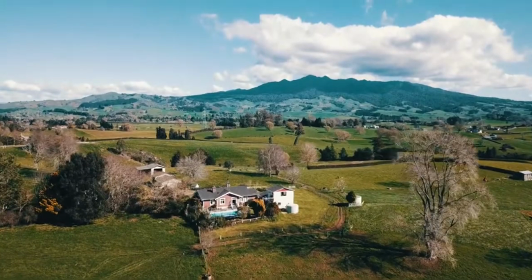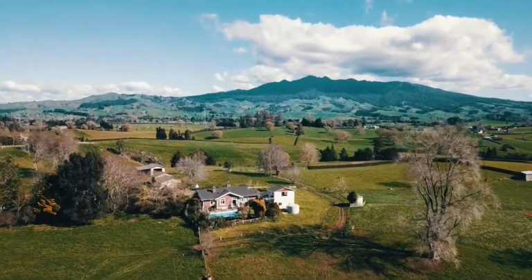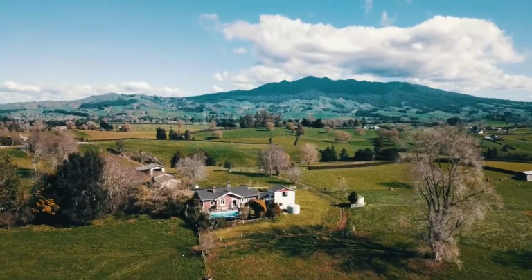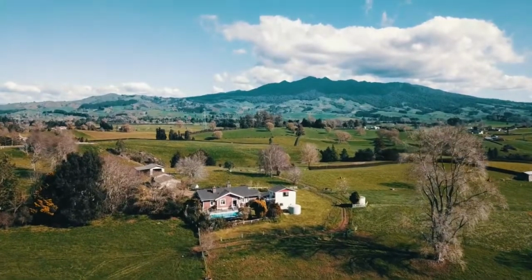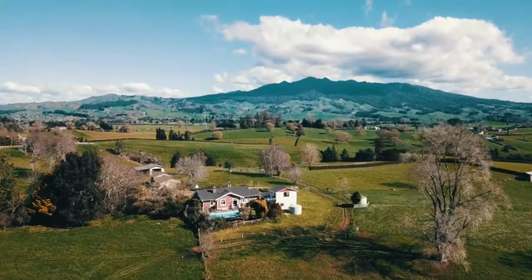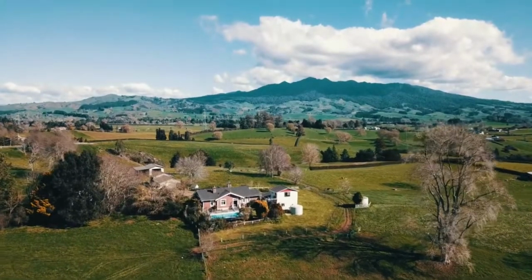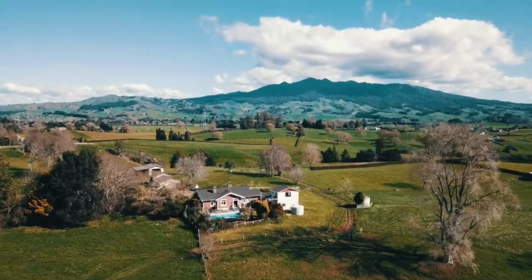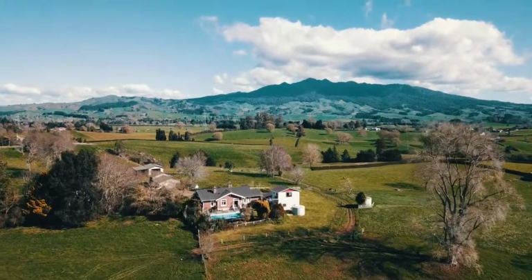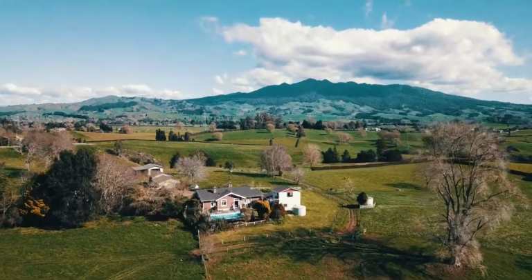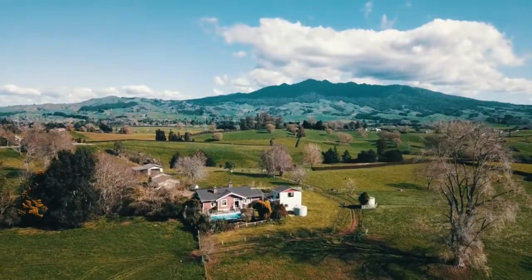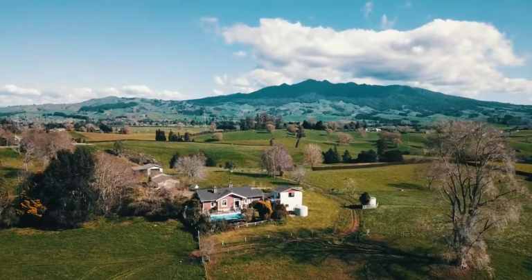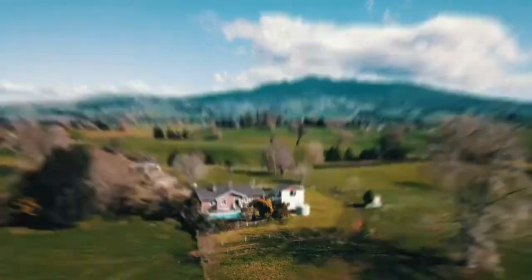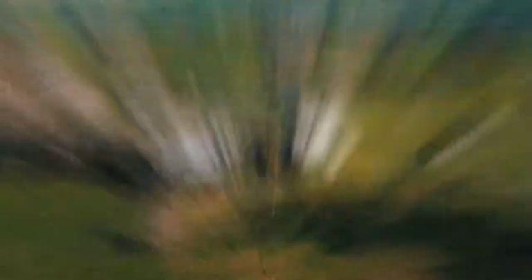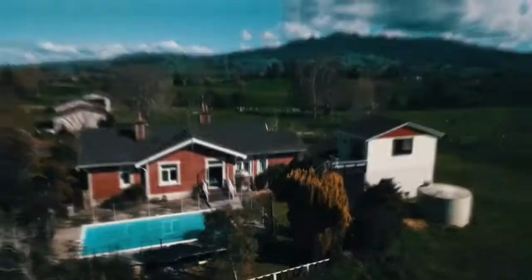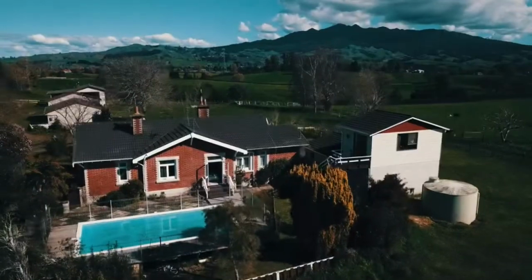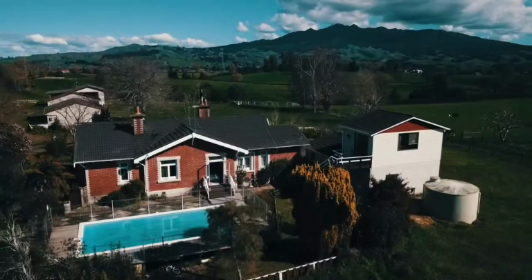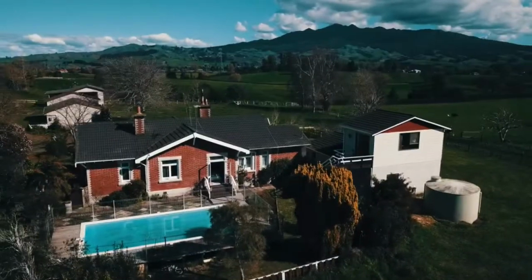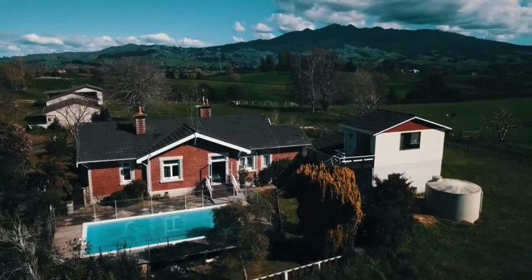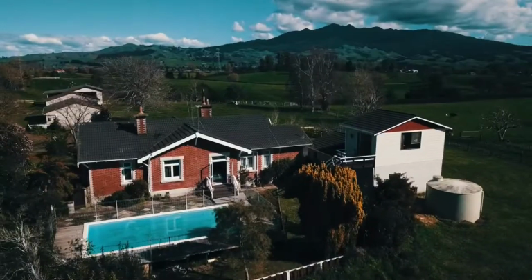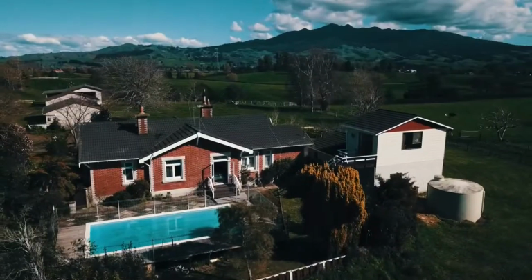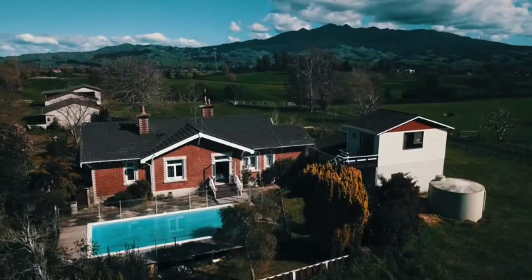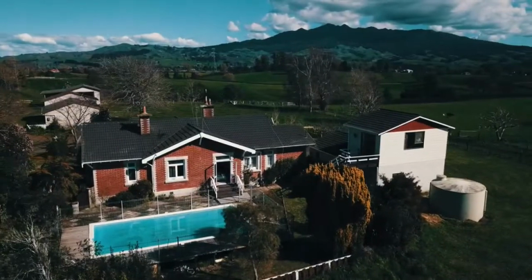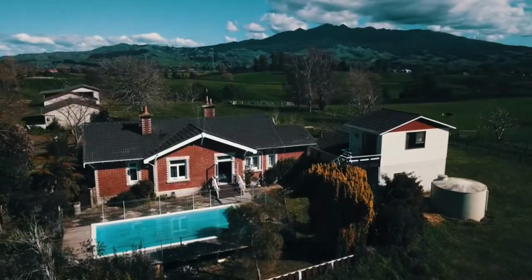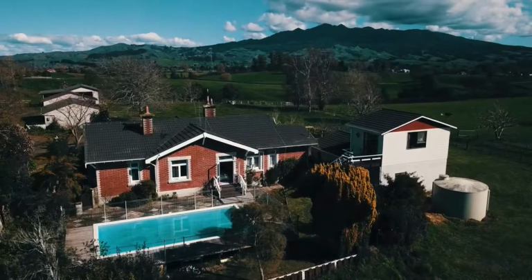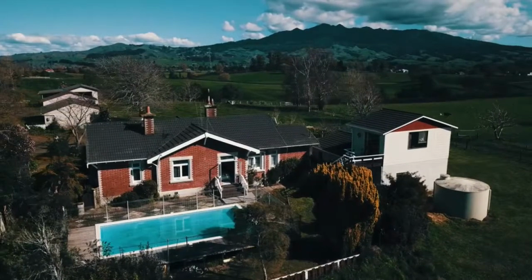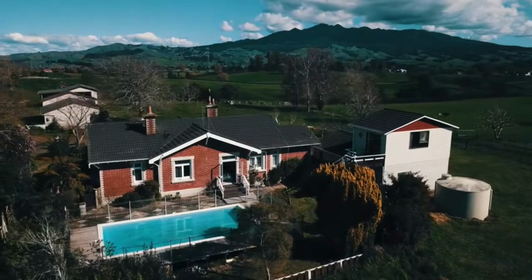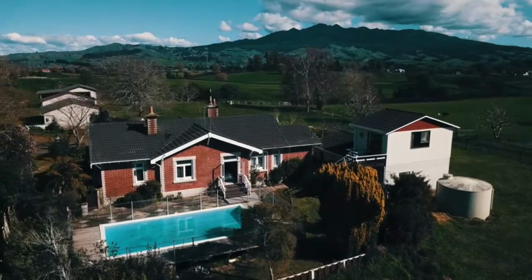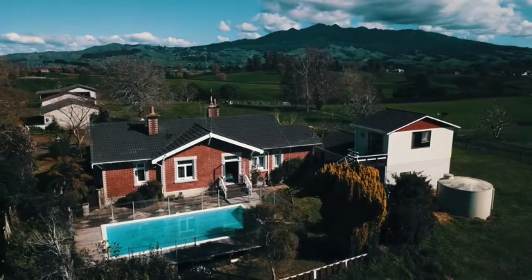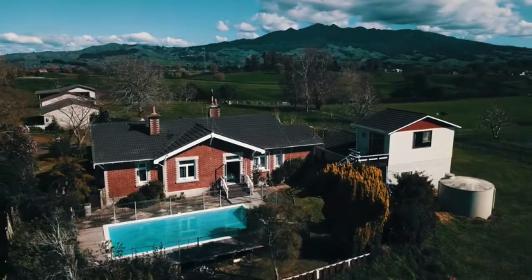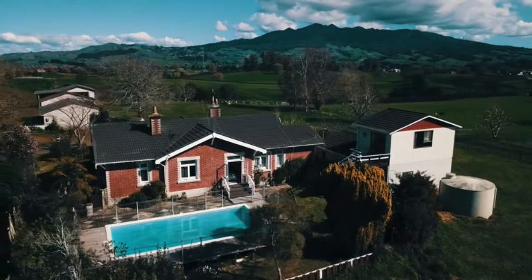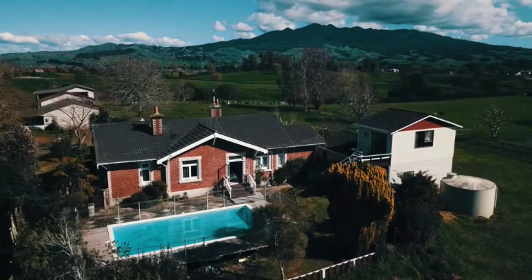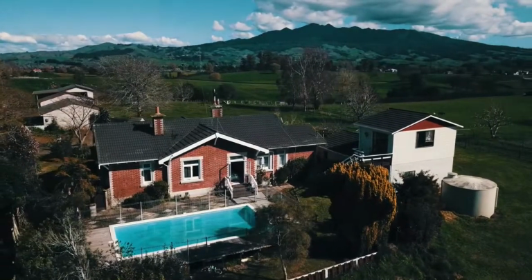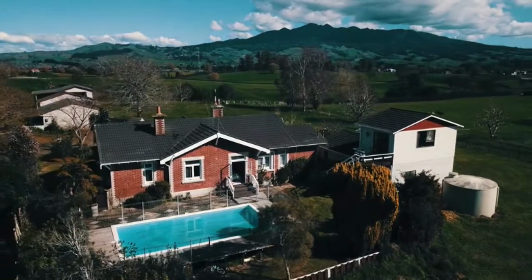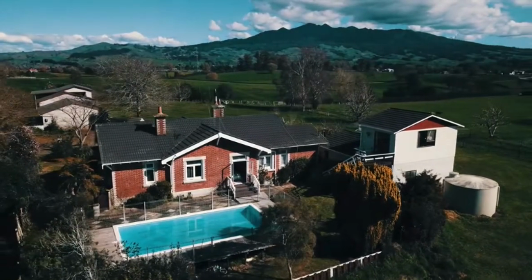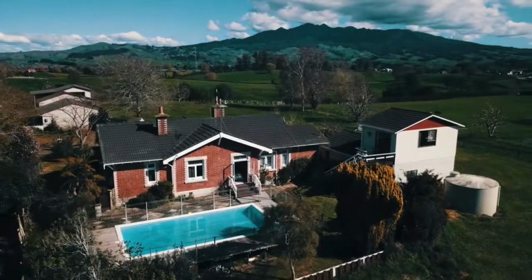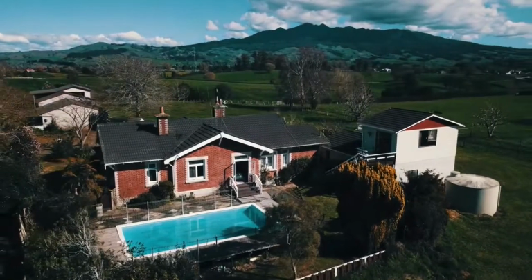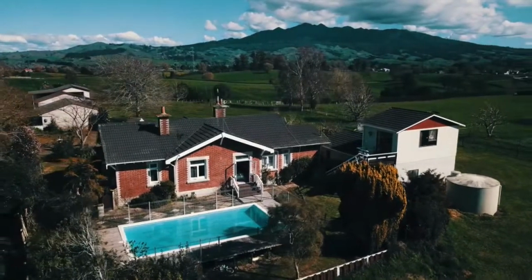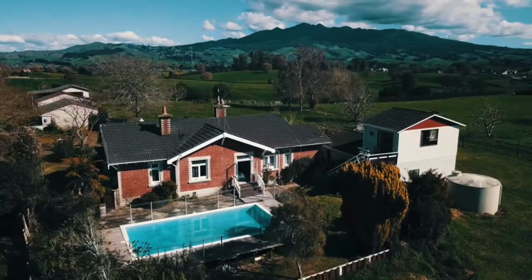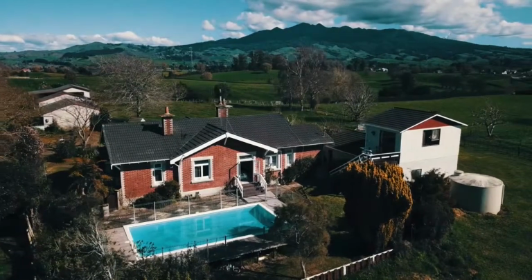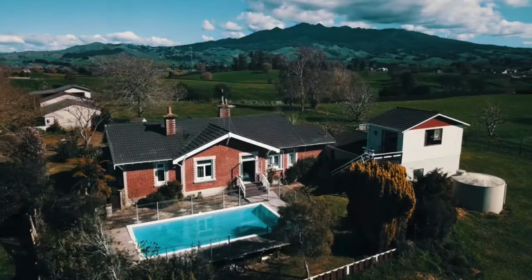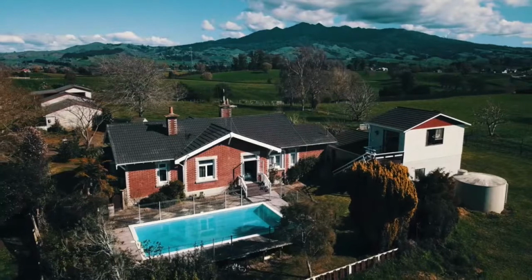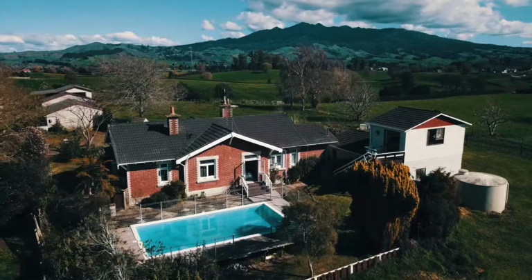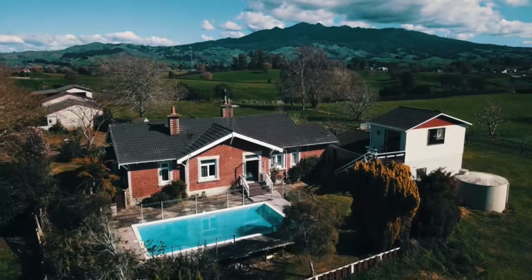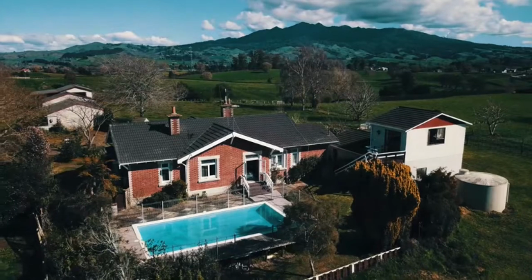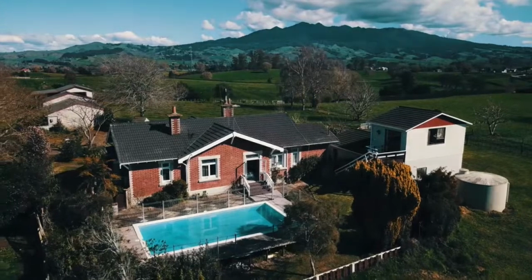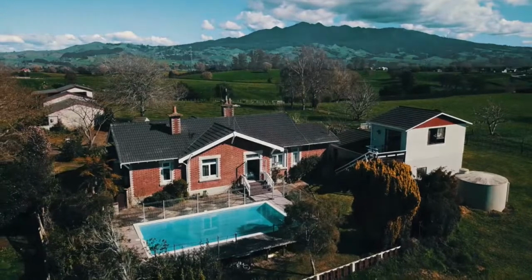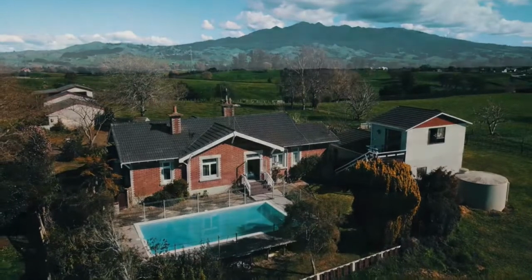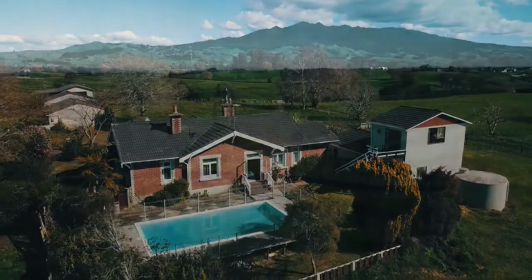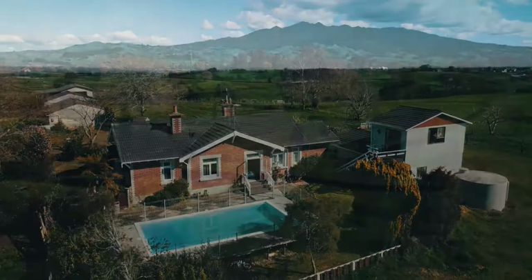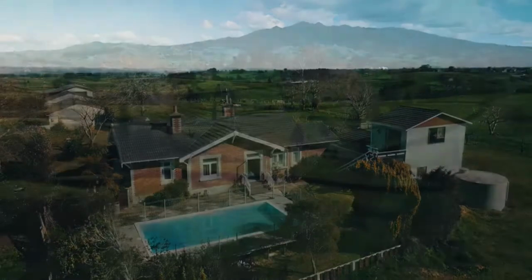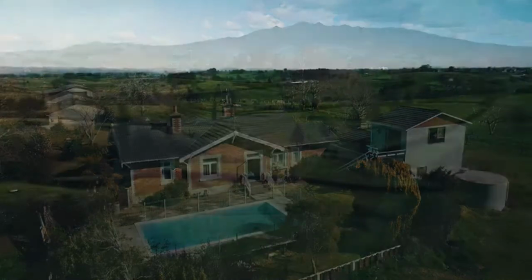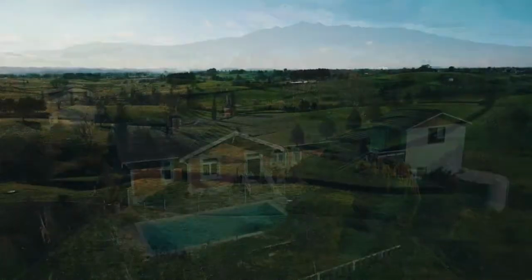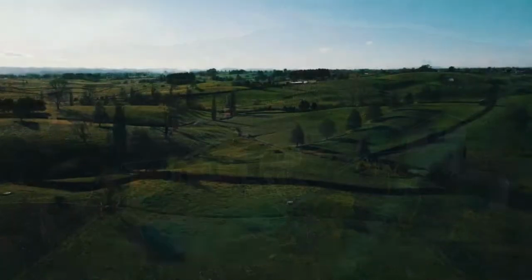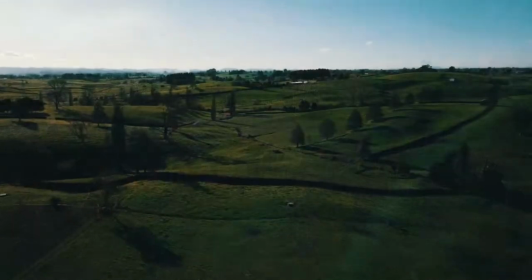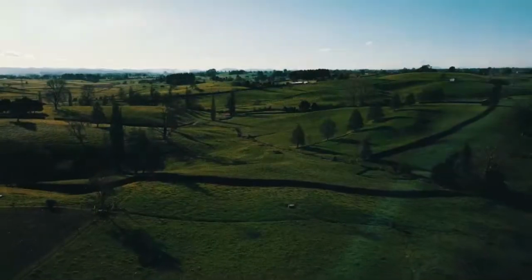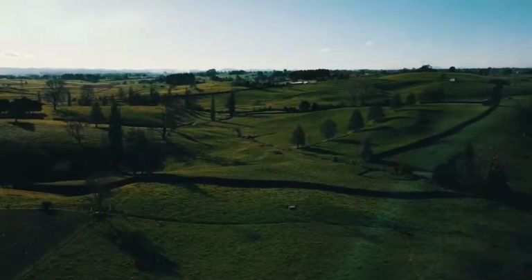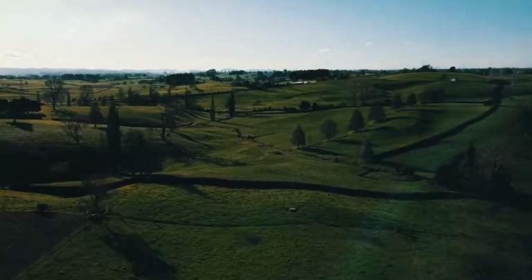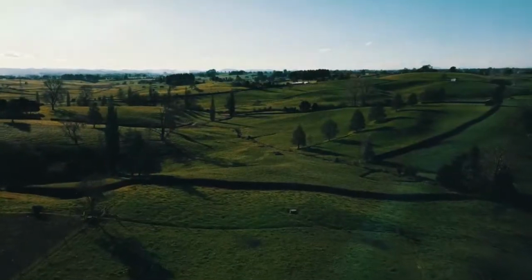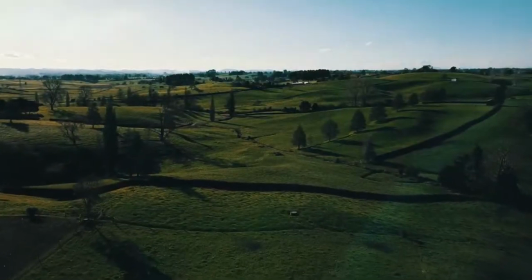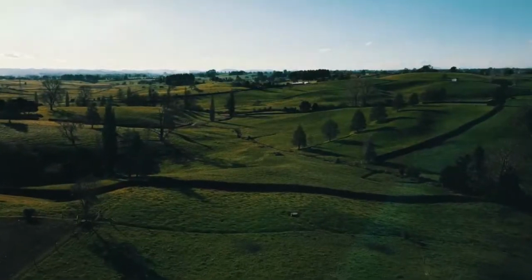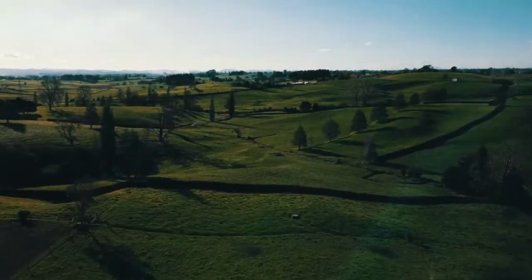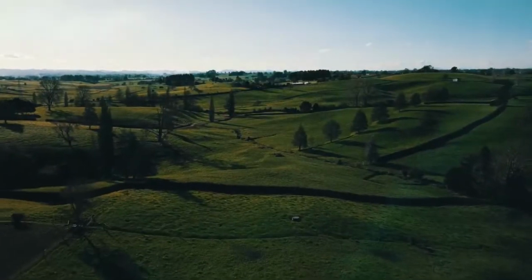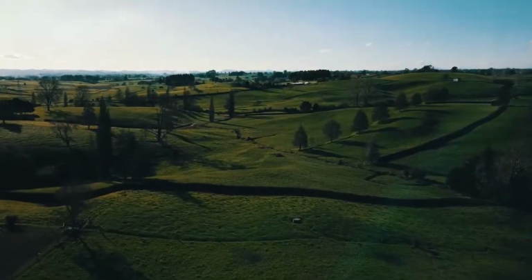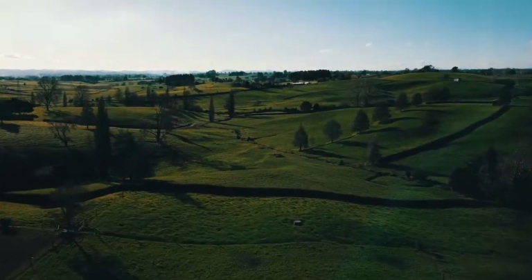The swimming pool area is an ideal spot to relax in the summer months with uninterrupted views over the rolling countryside.